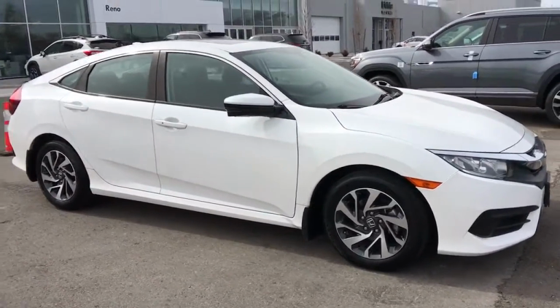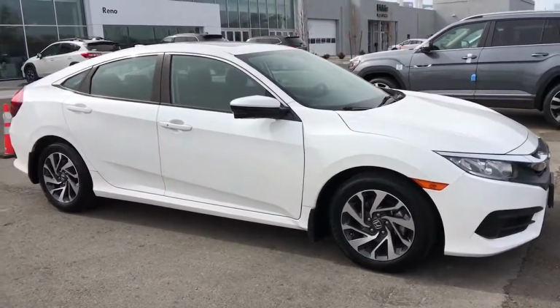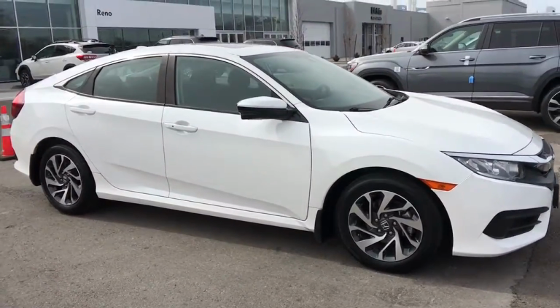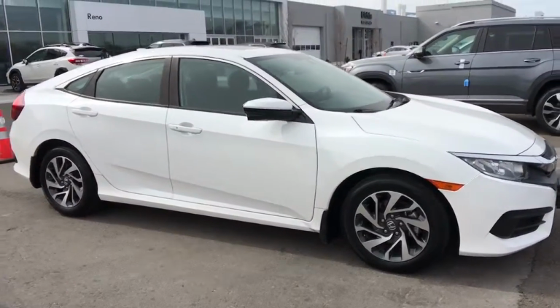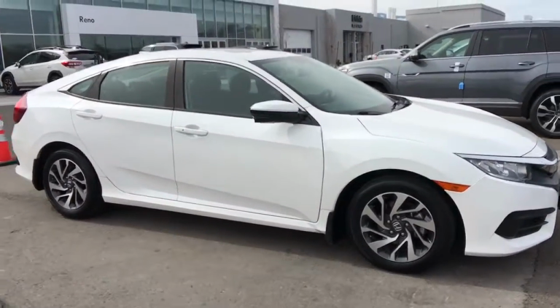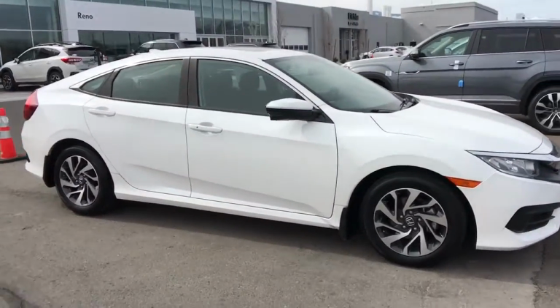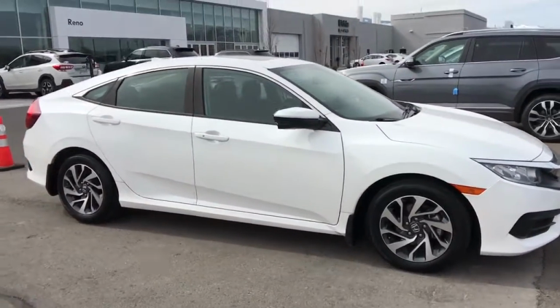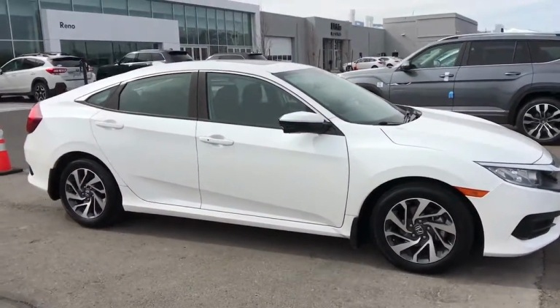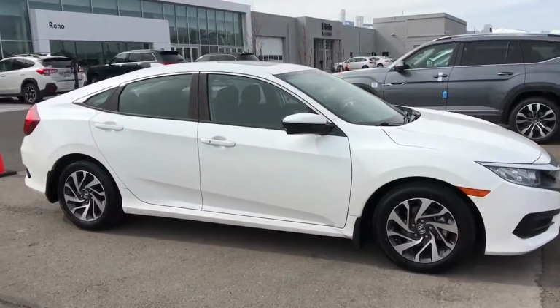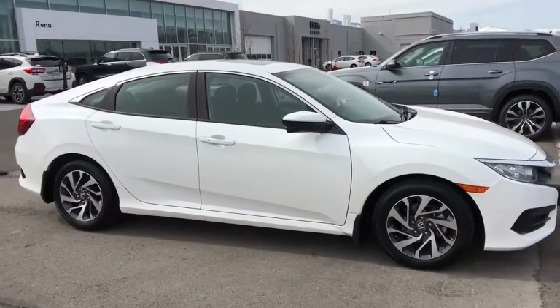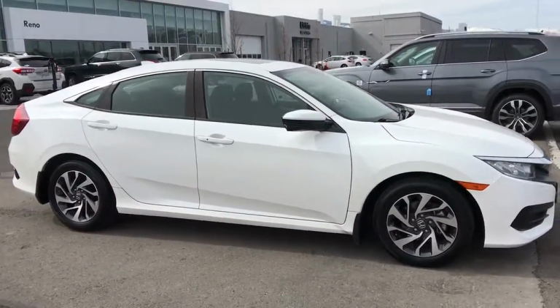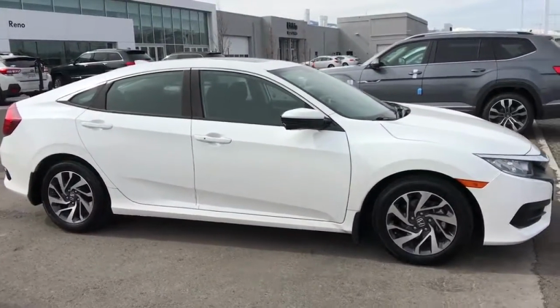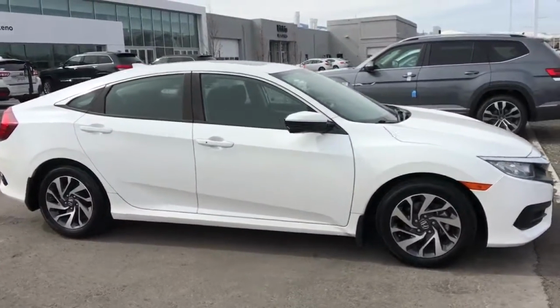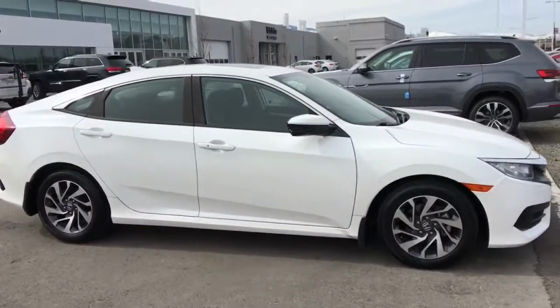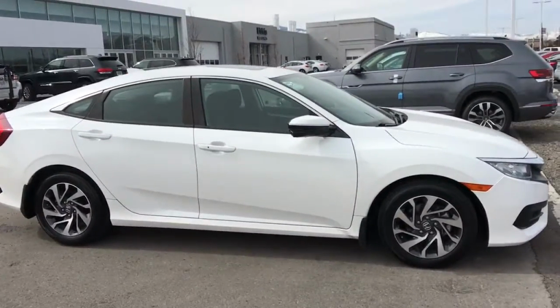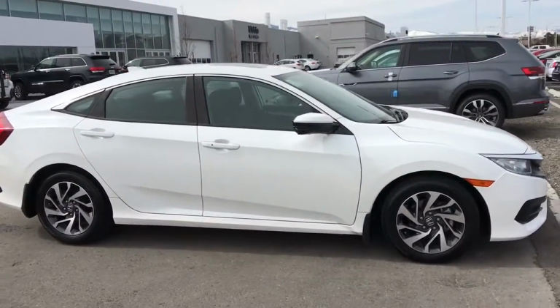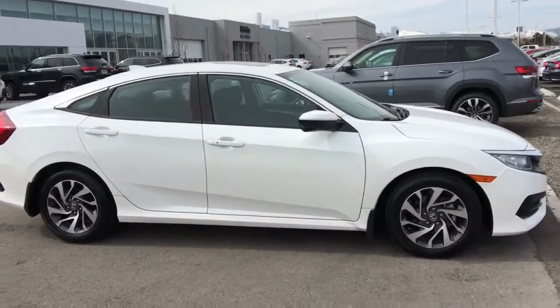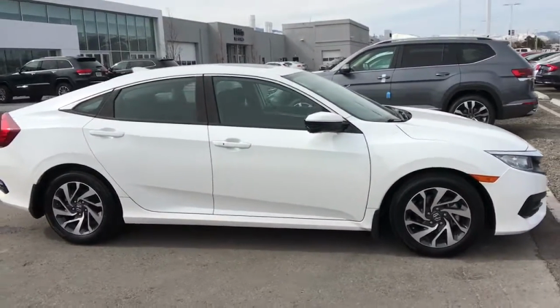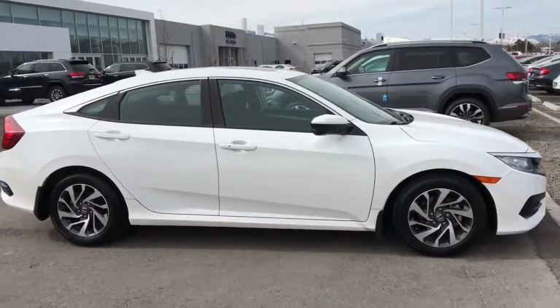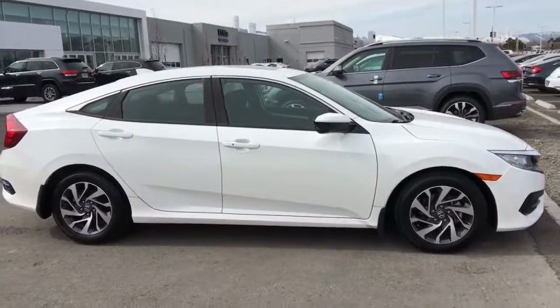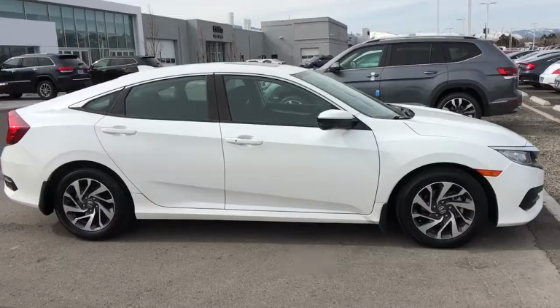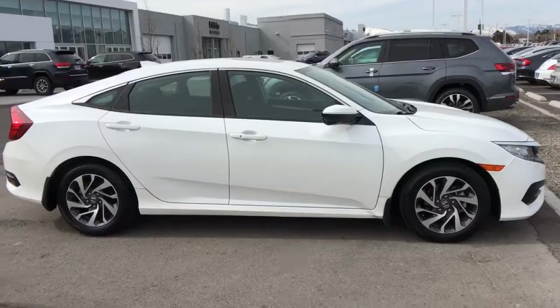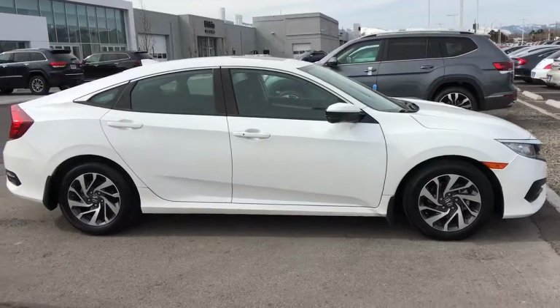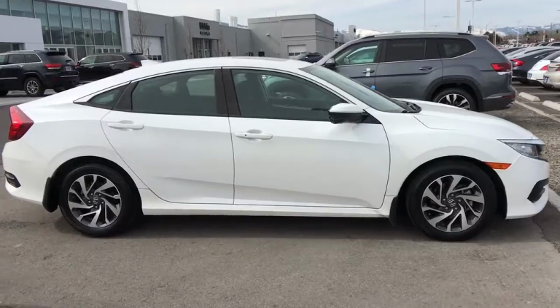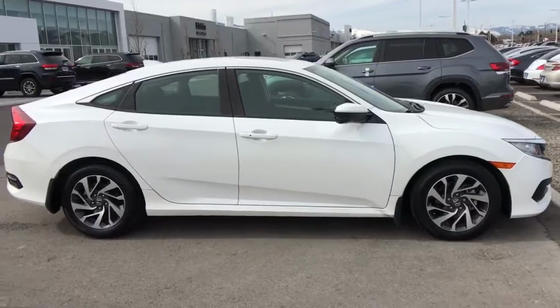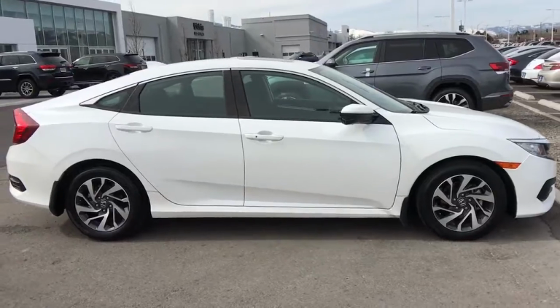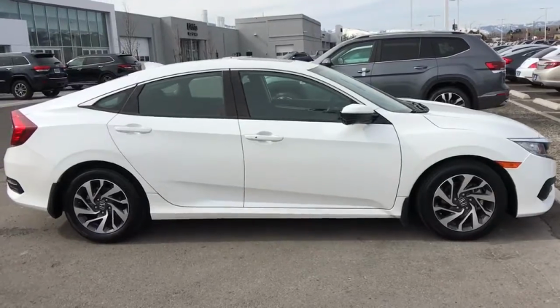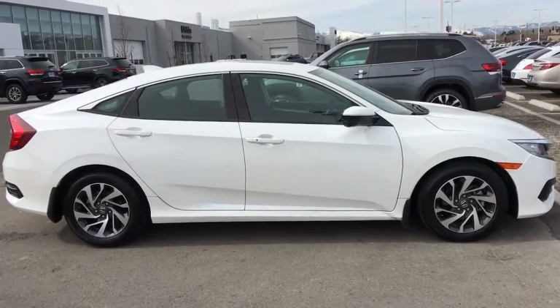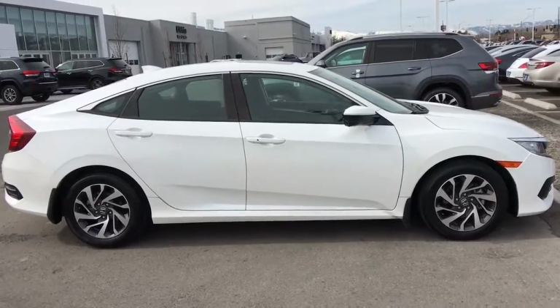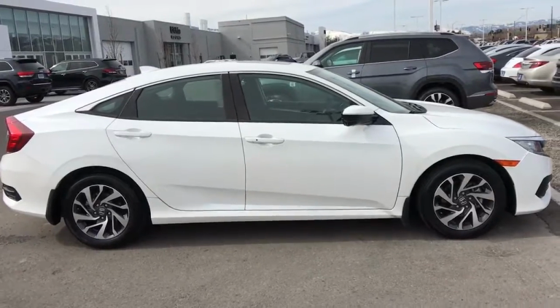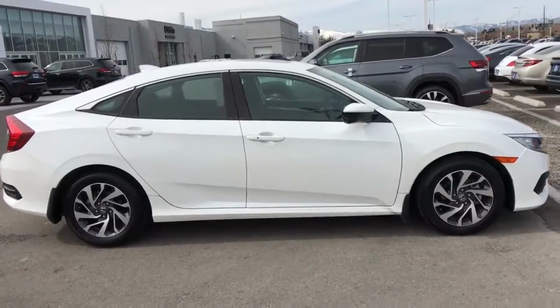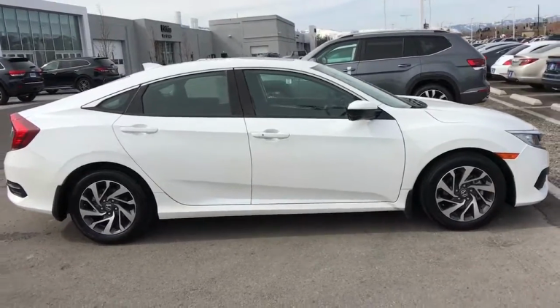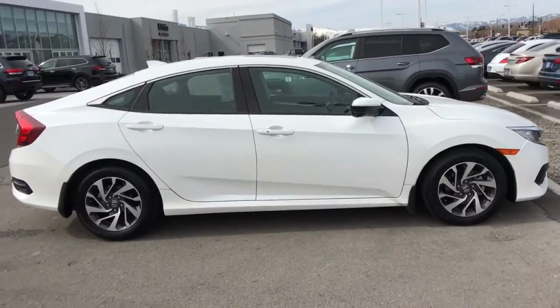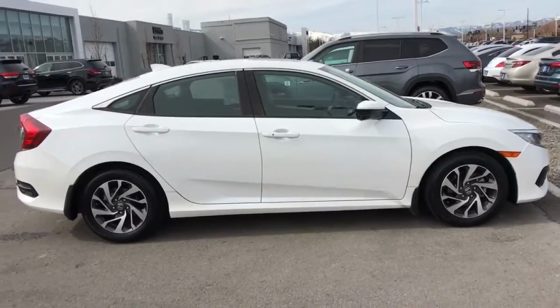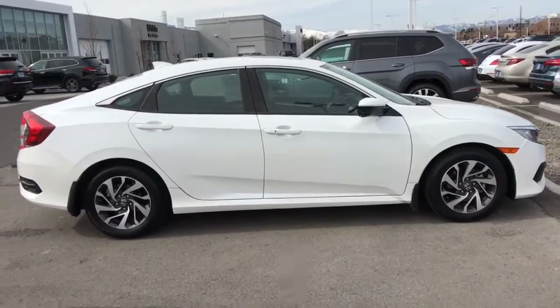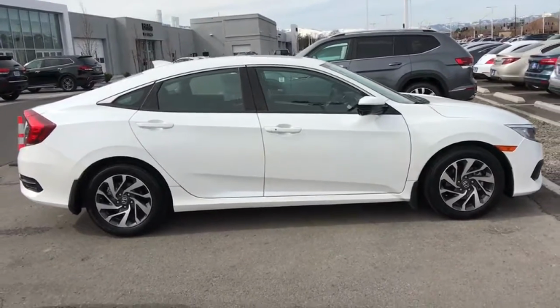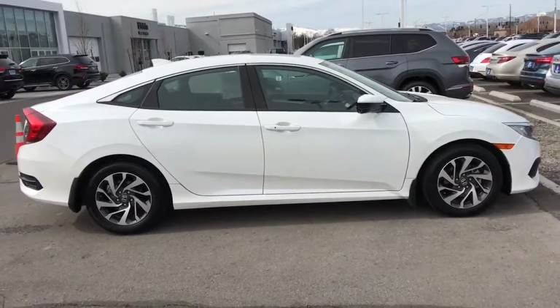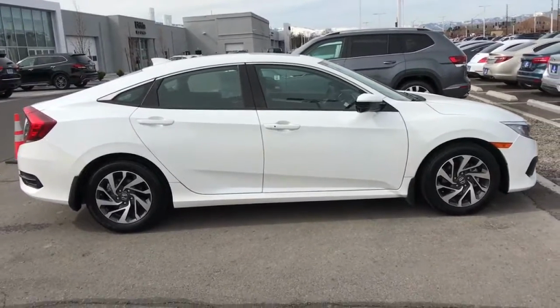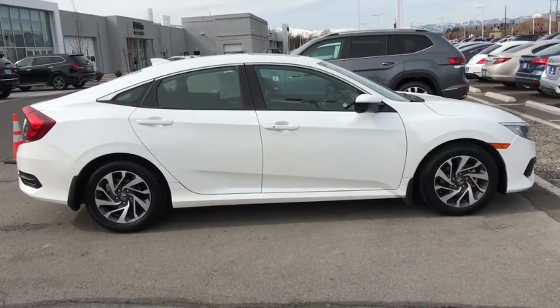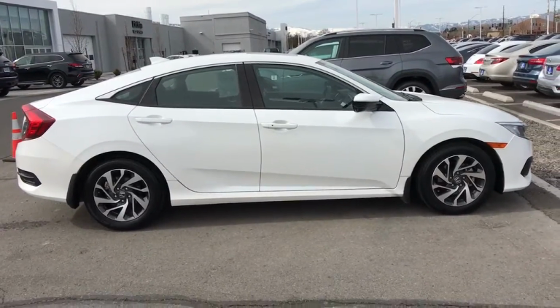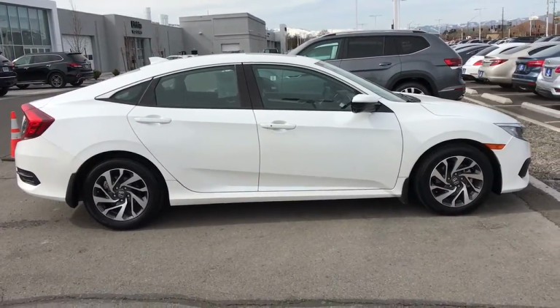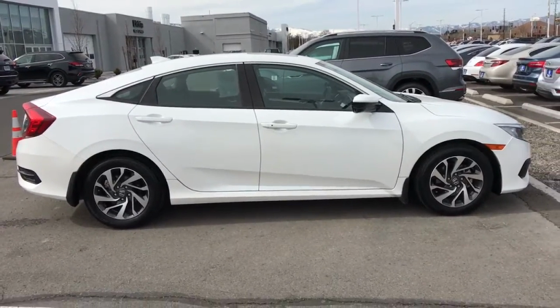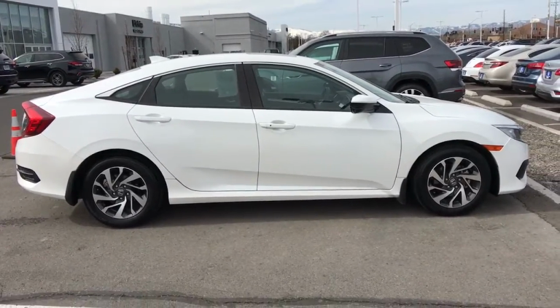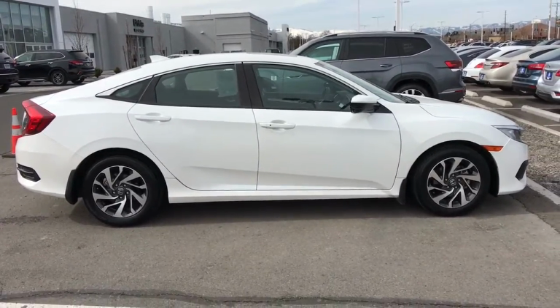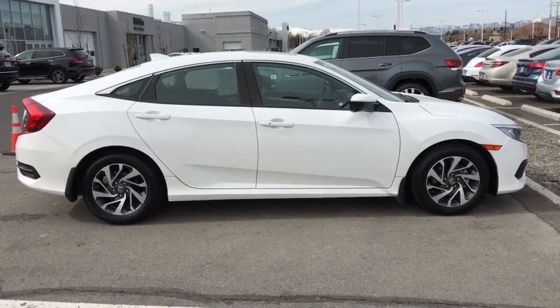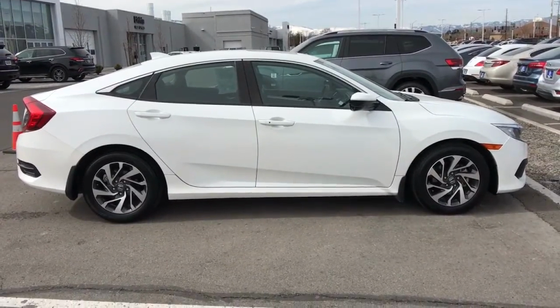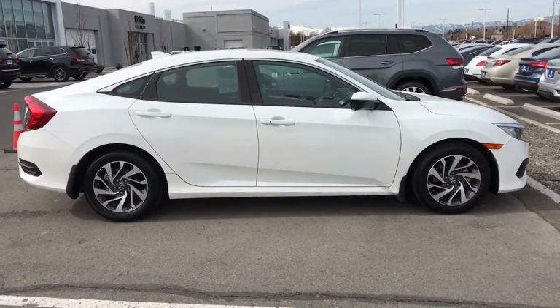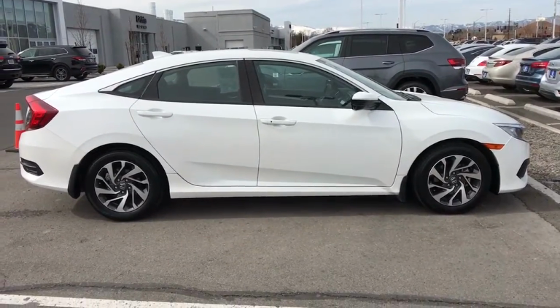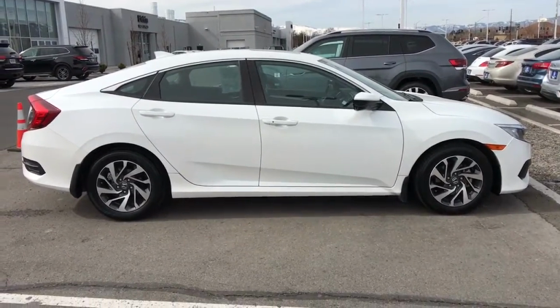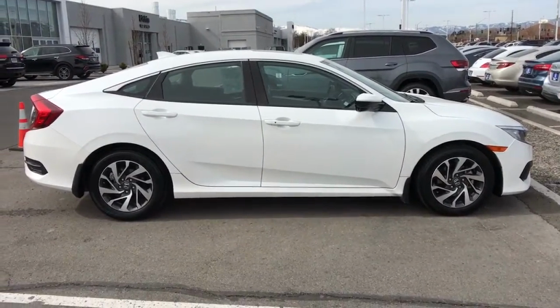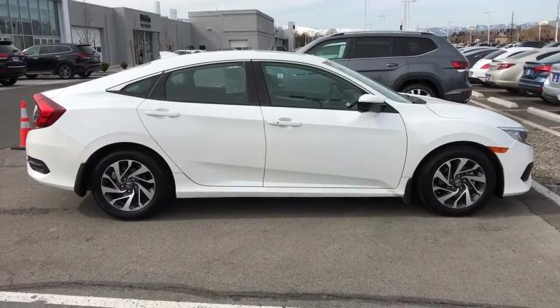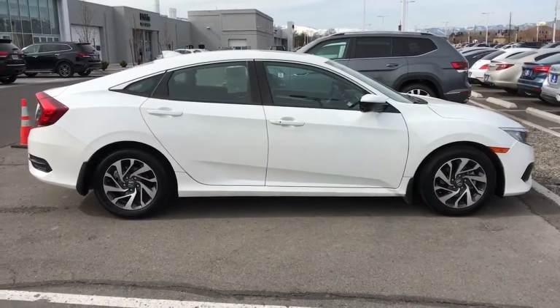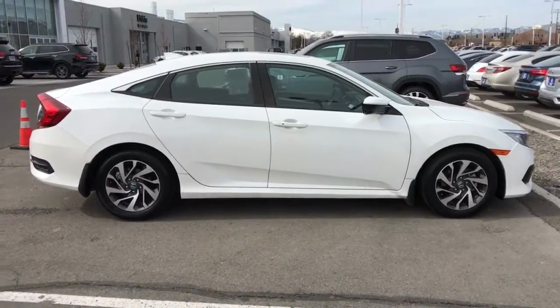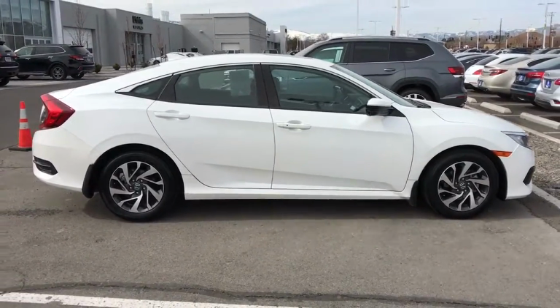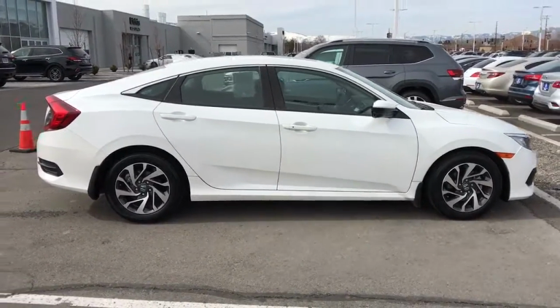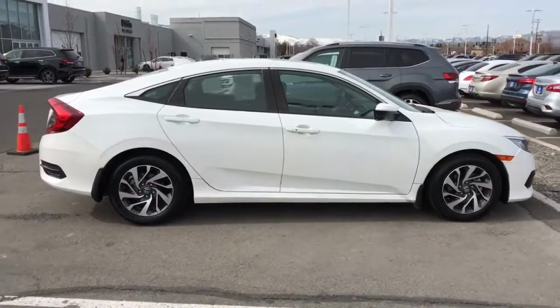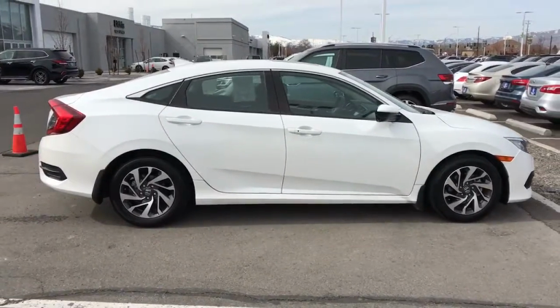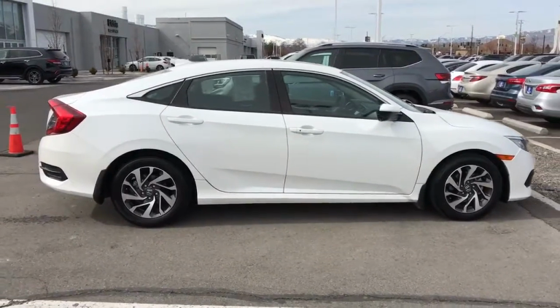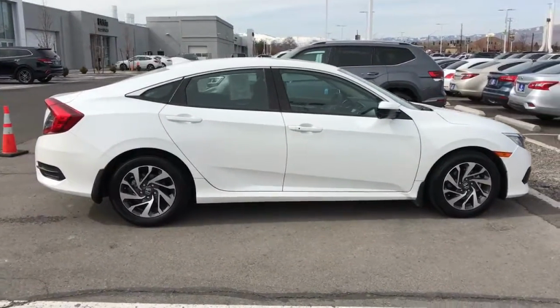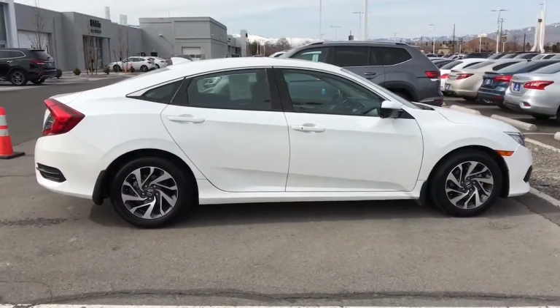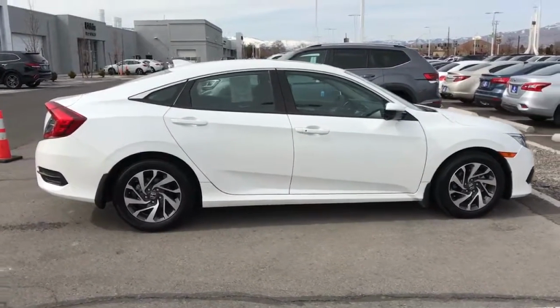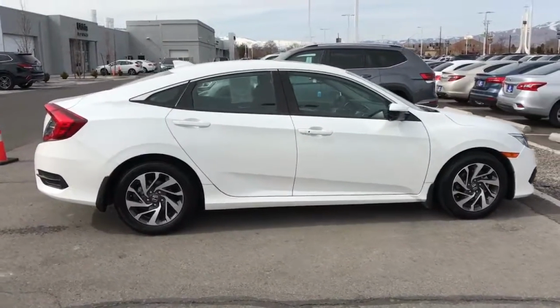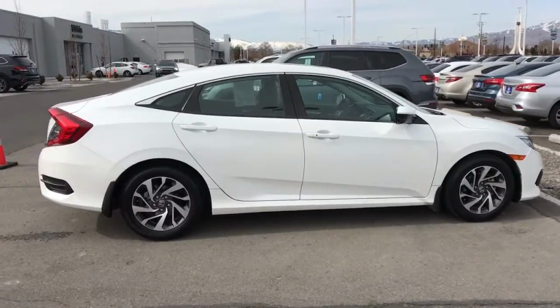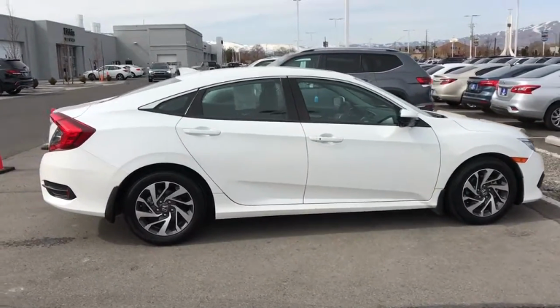You'll have a blast controlling the road in sleek, safe style. These are just some of the great options this vehicle comes with.